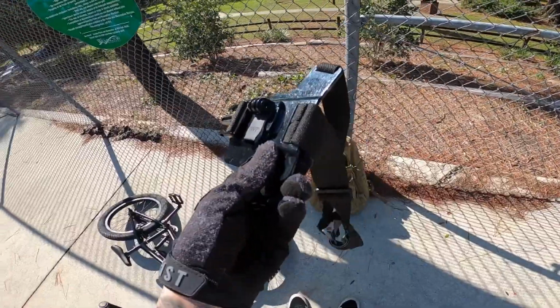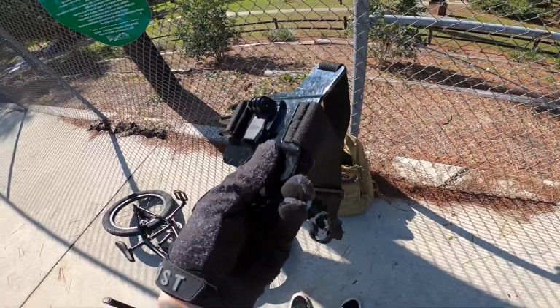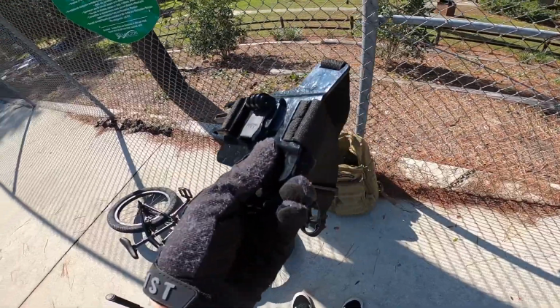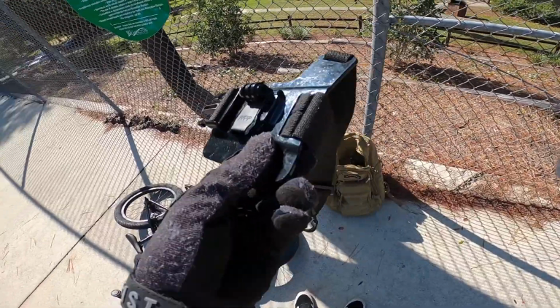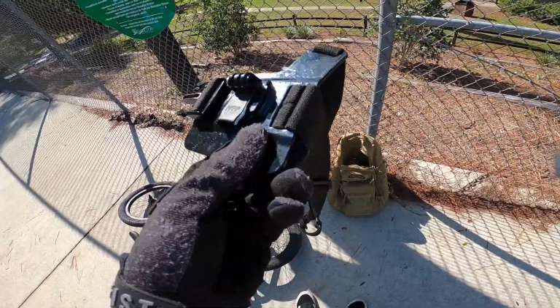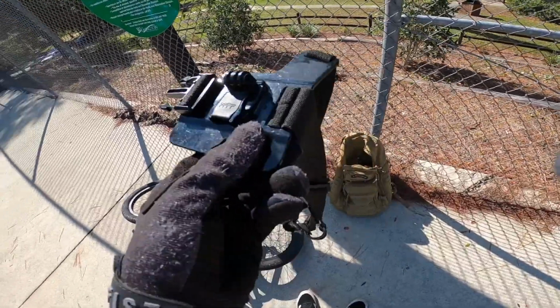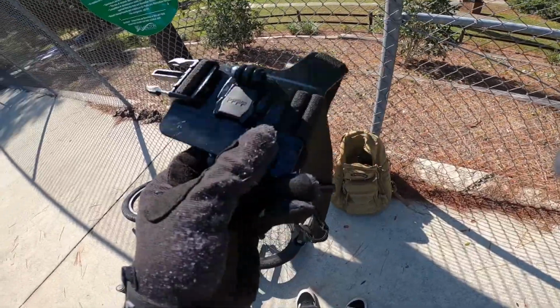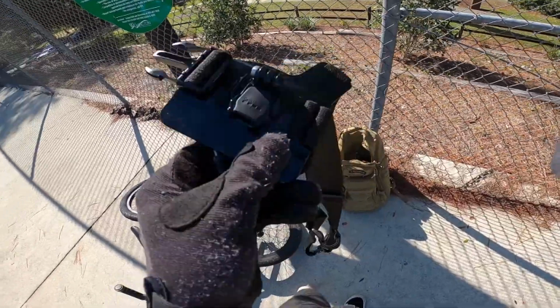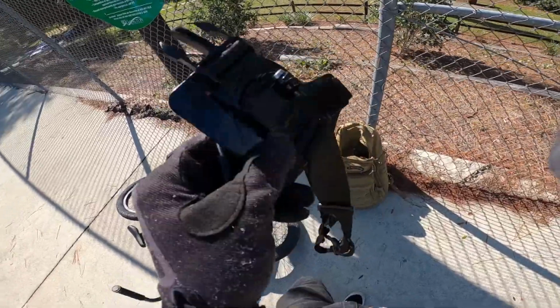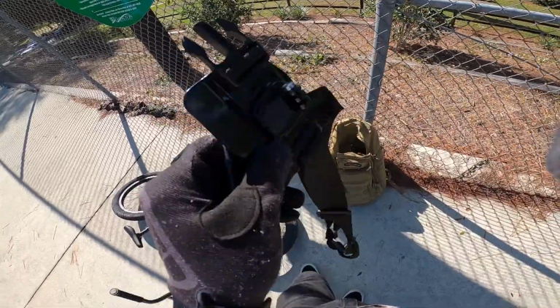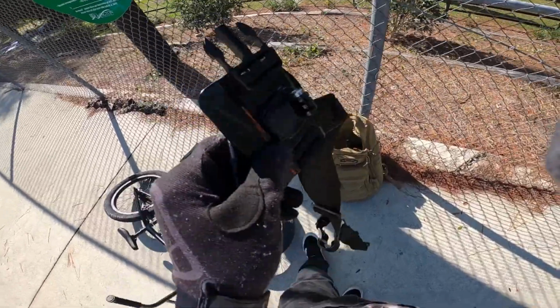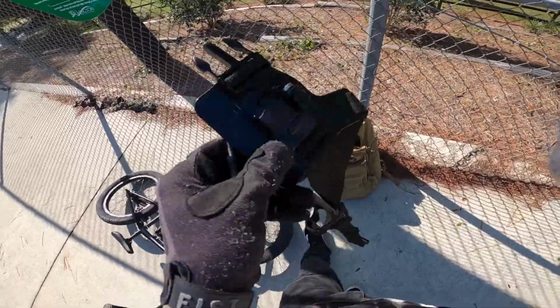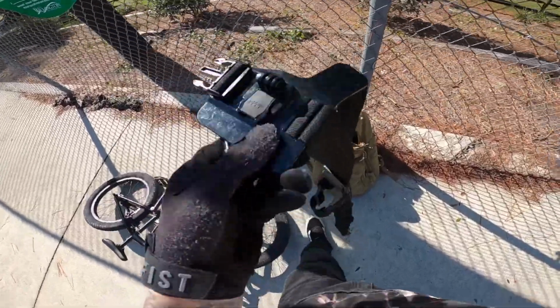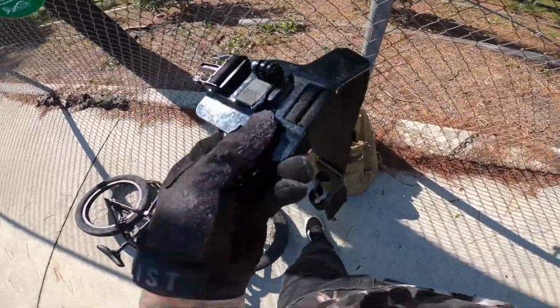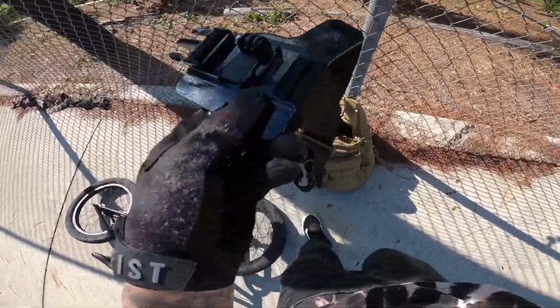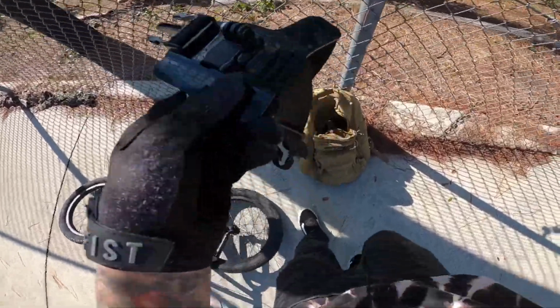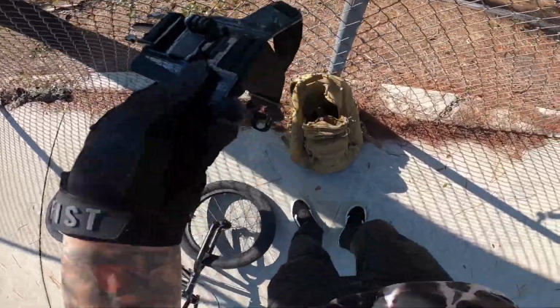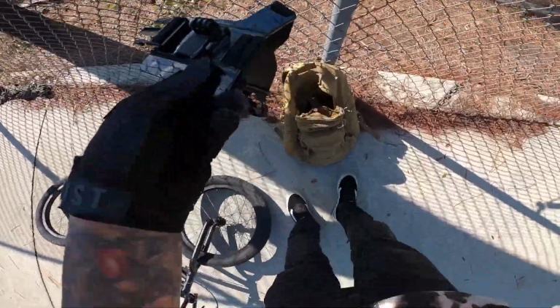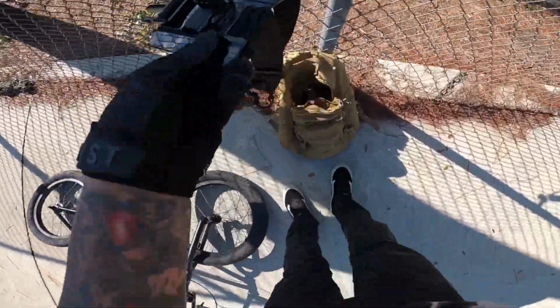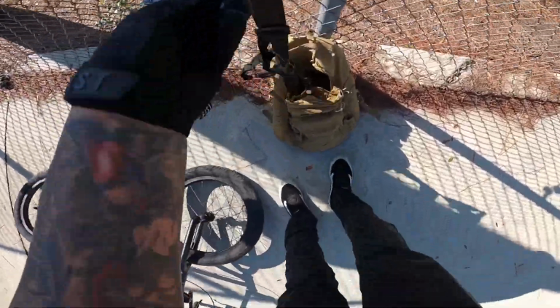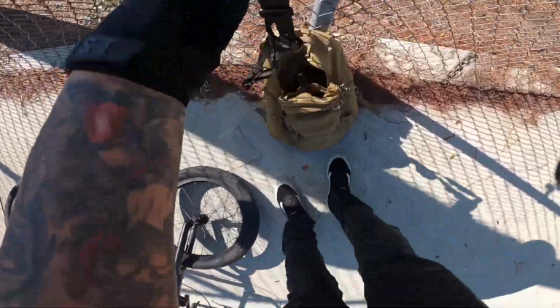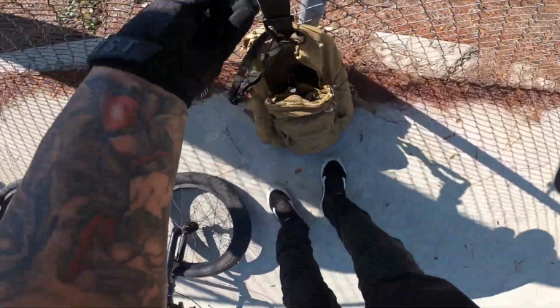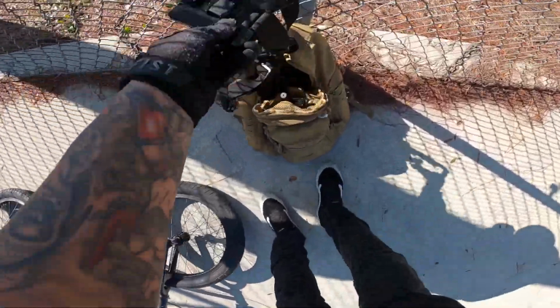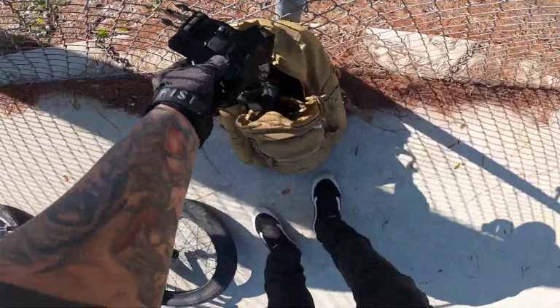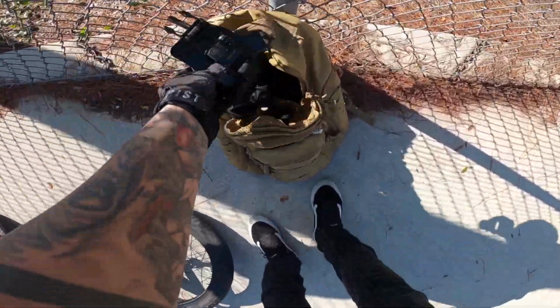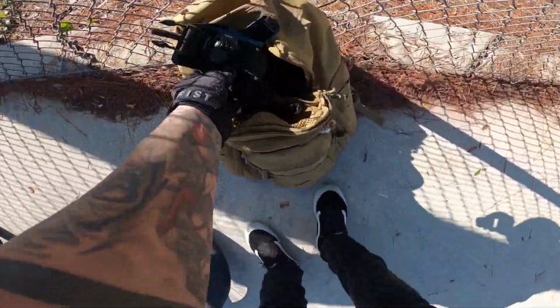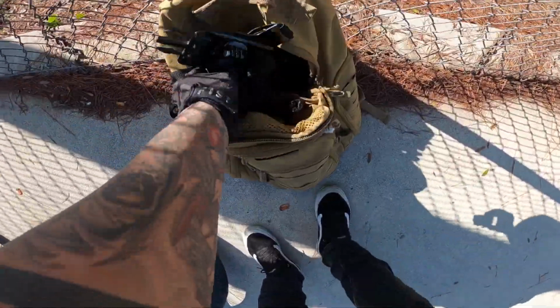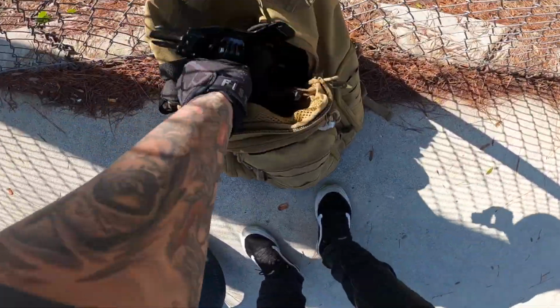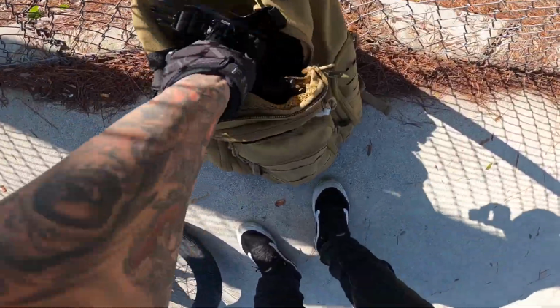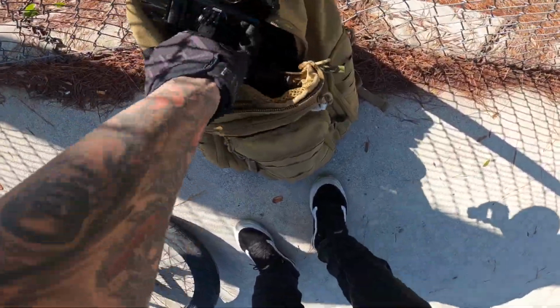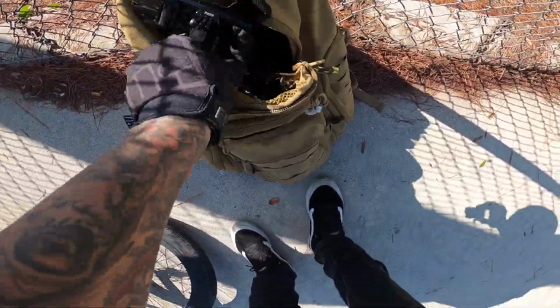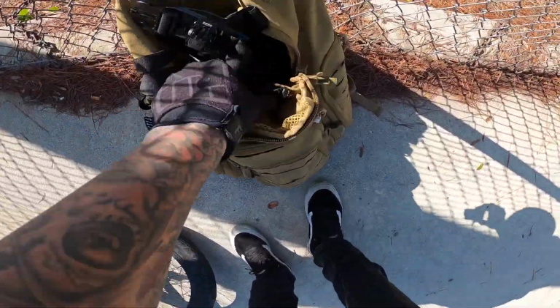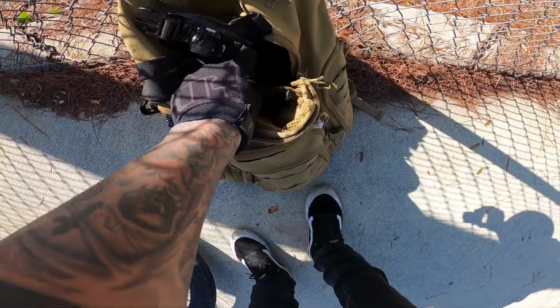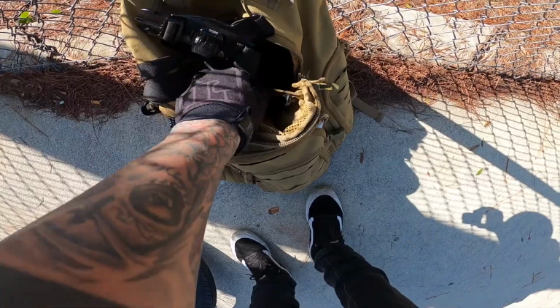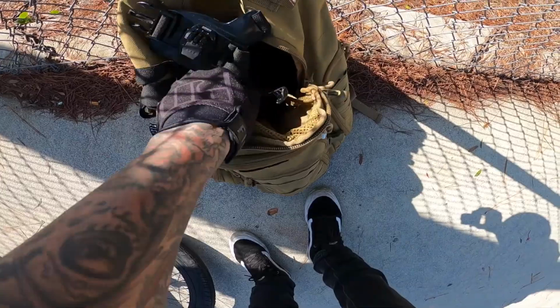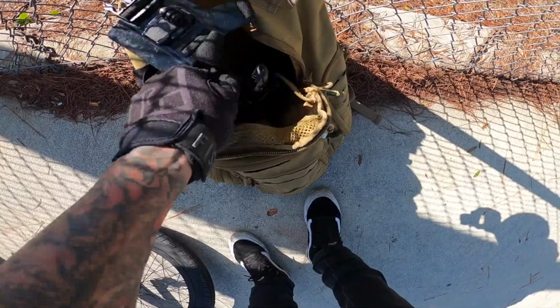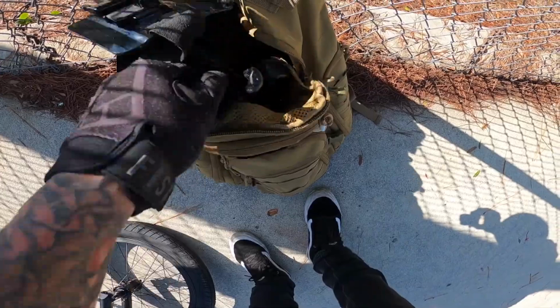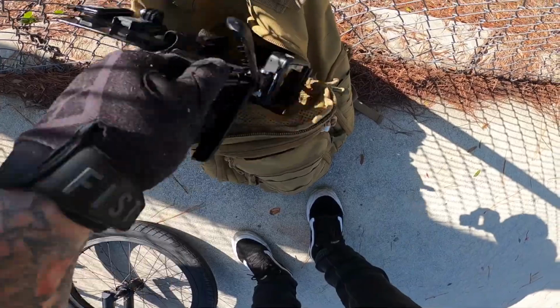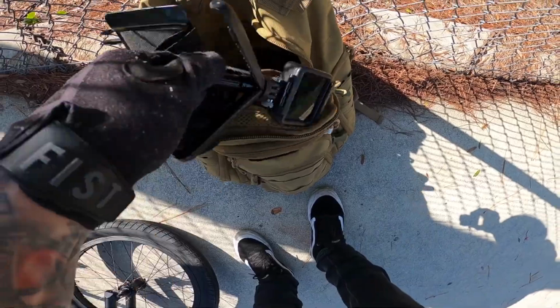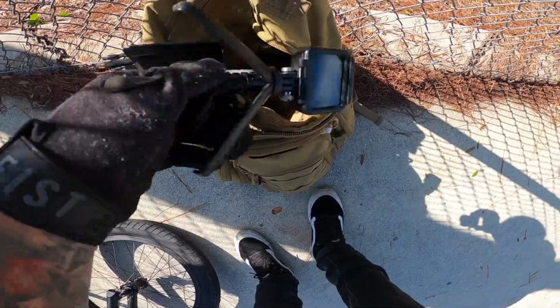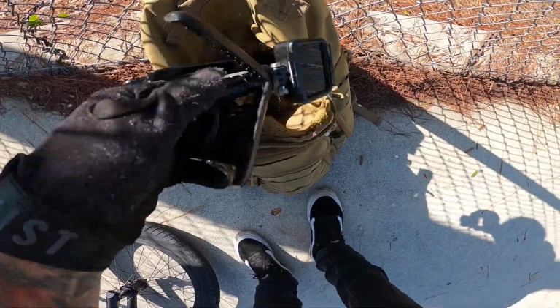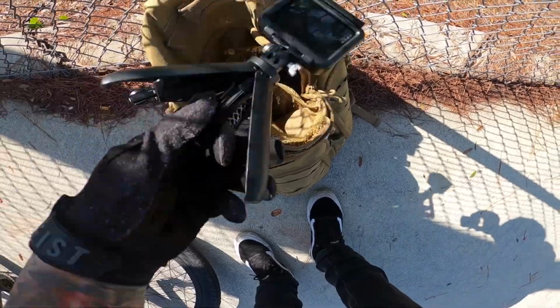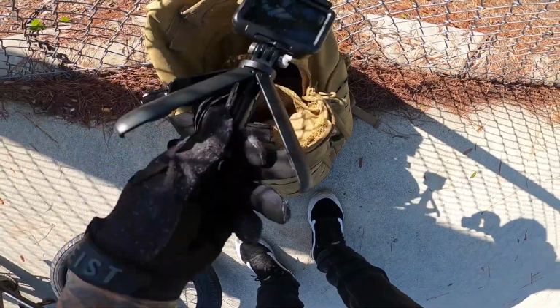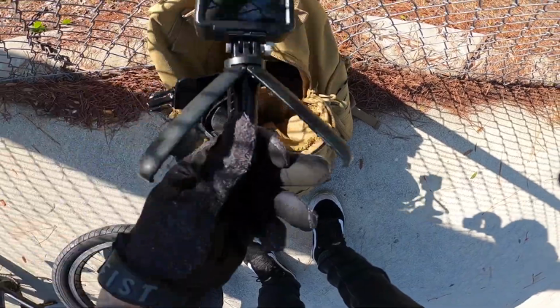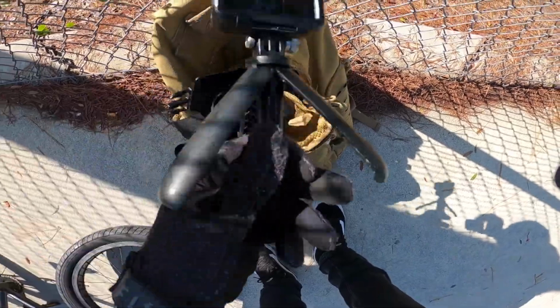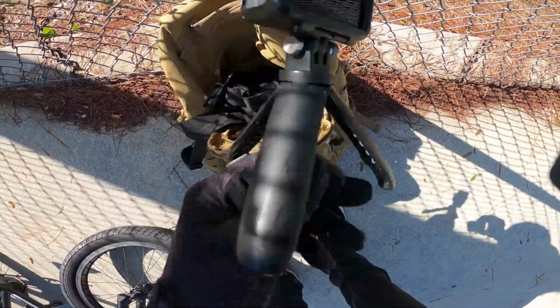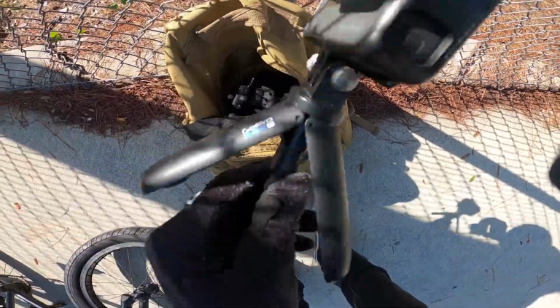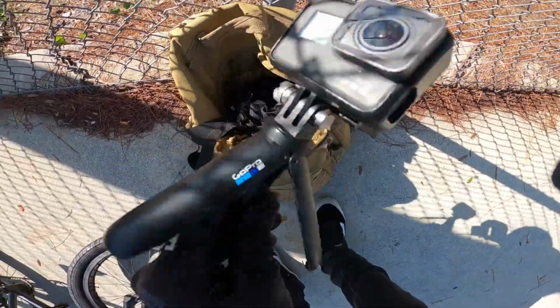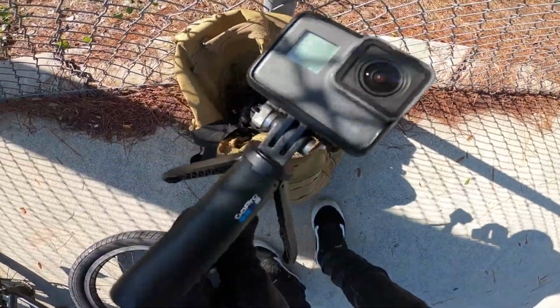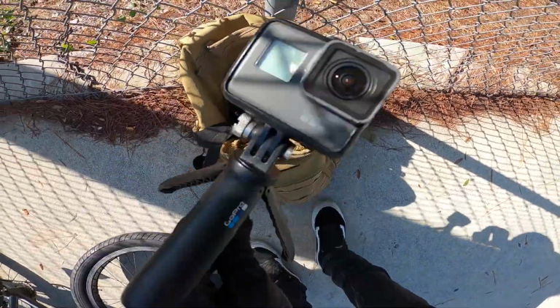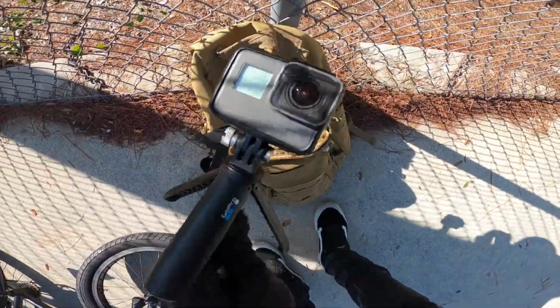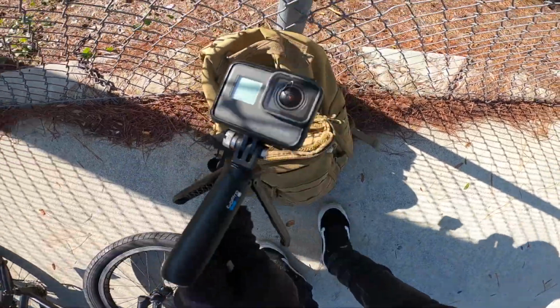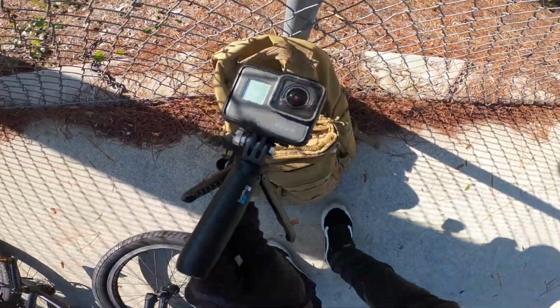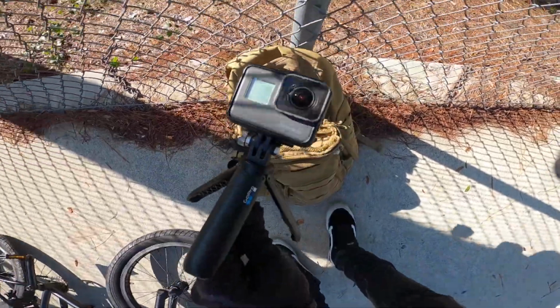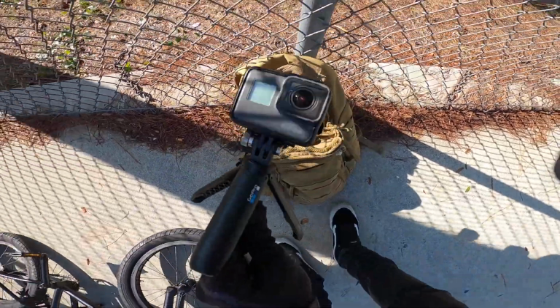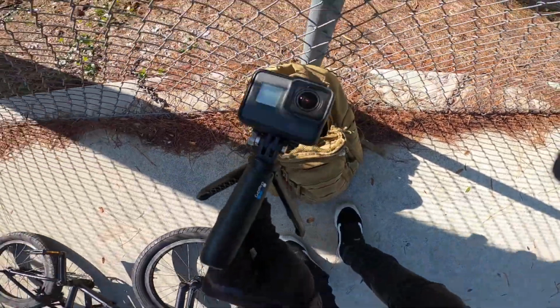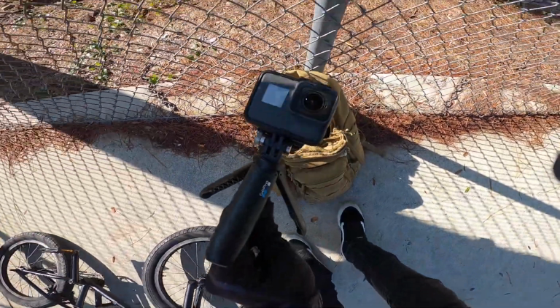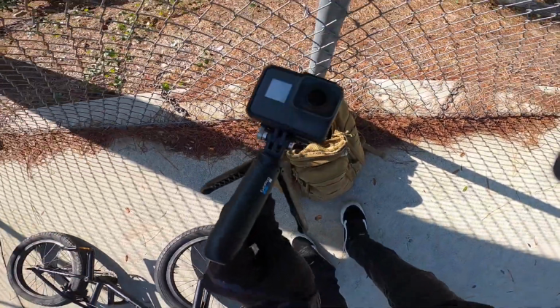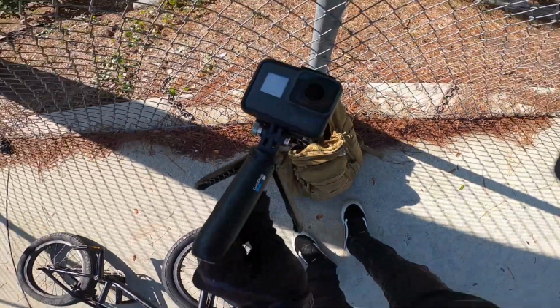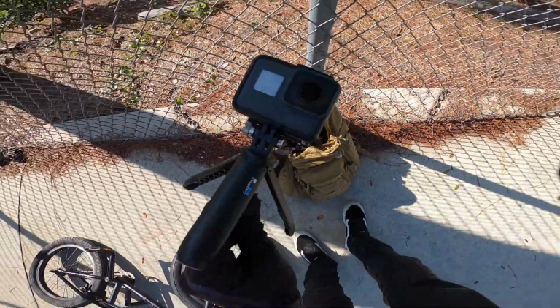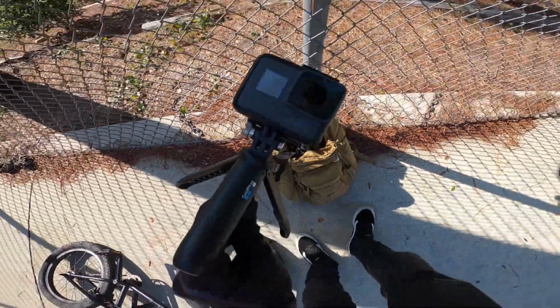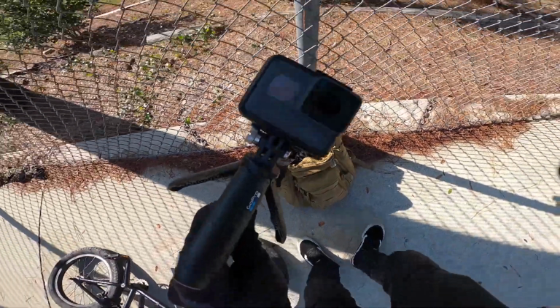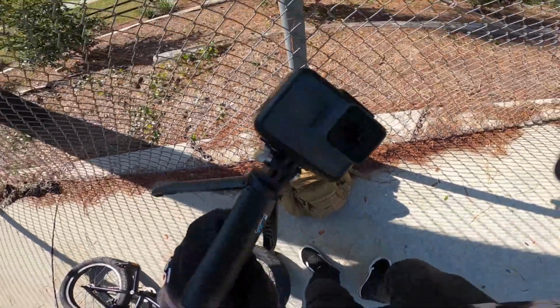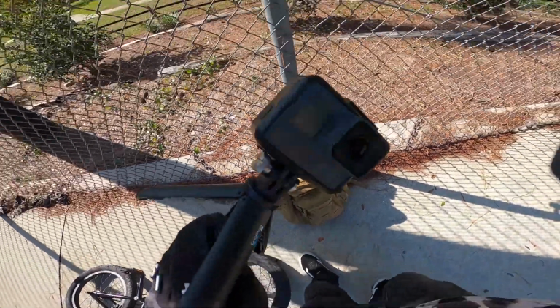The chest mount is pretty cool, I like those angles. I'm going to put the camera on the deck and just film it with the 8.